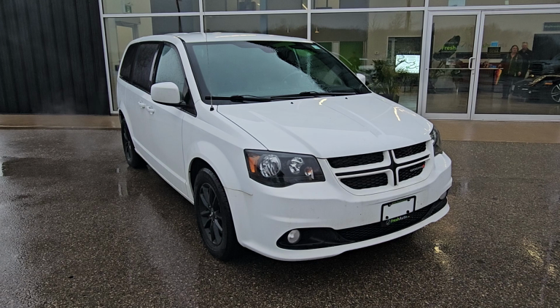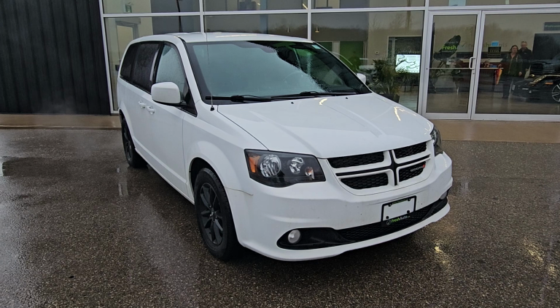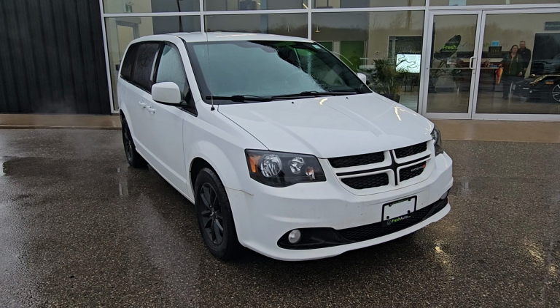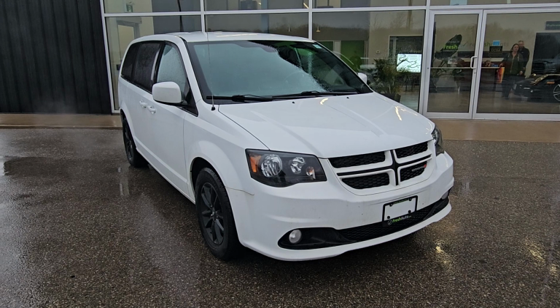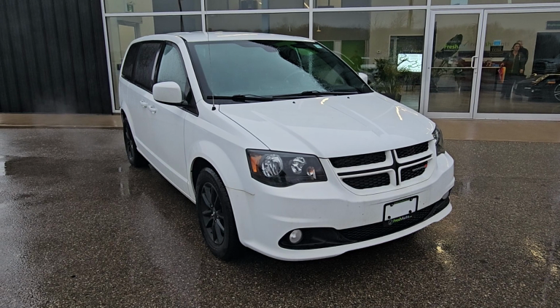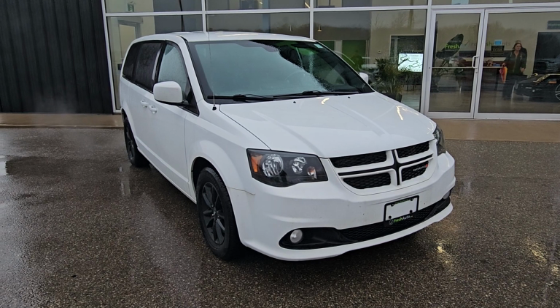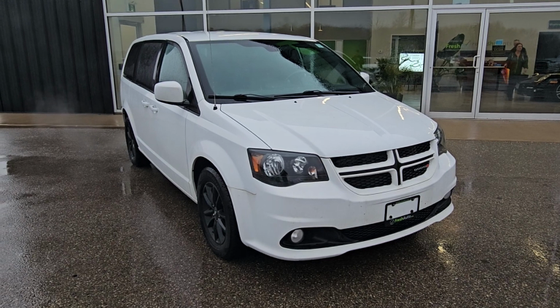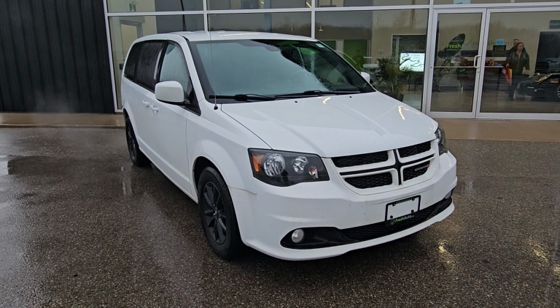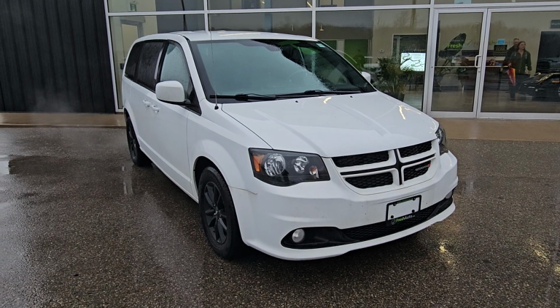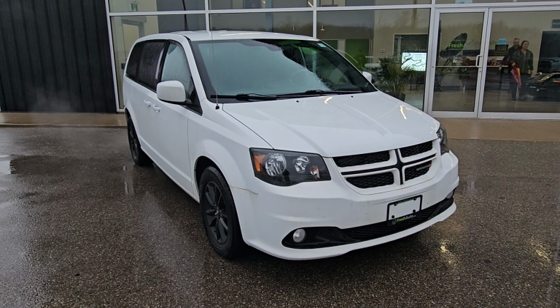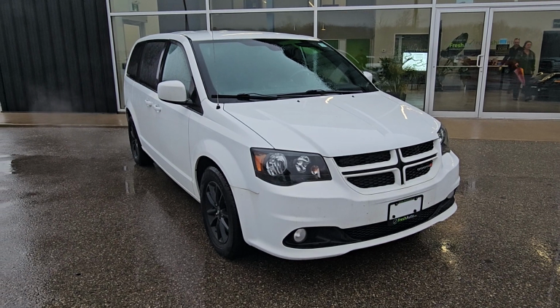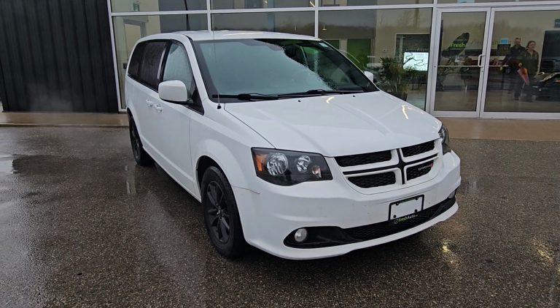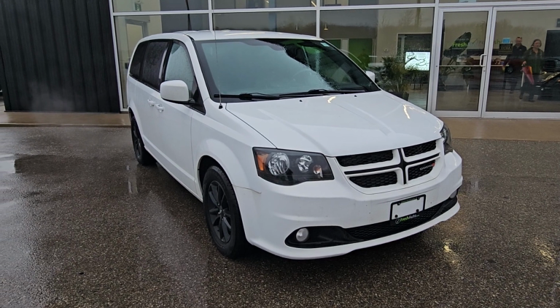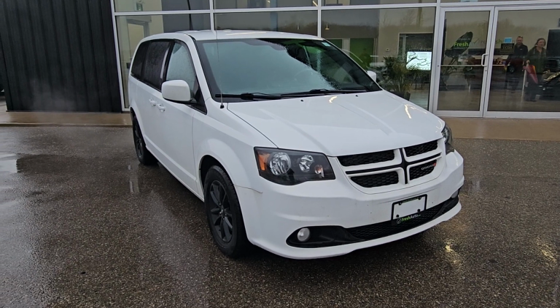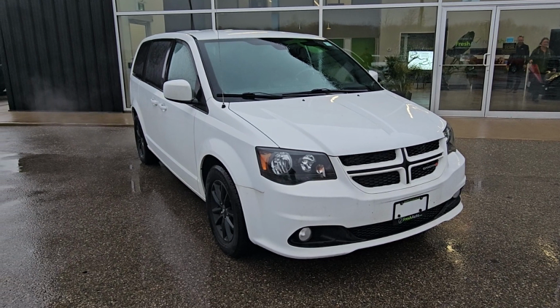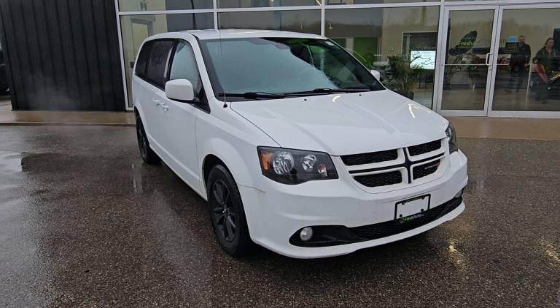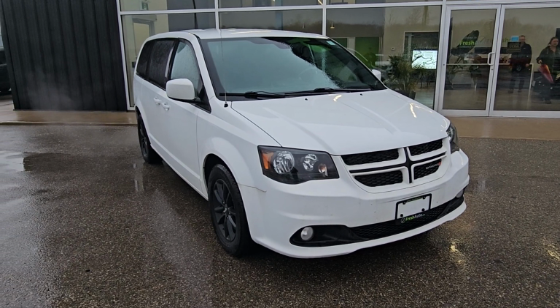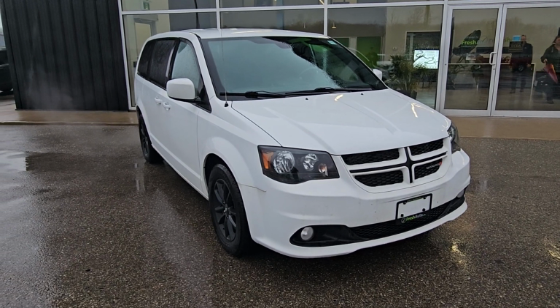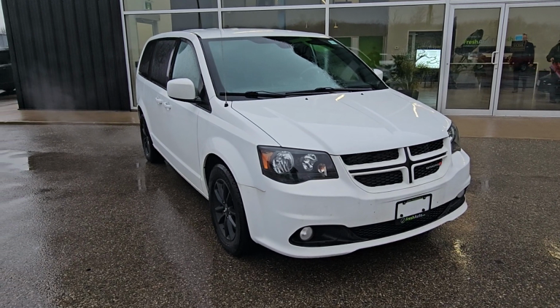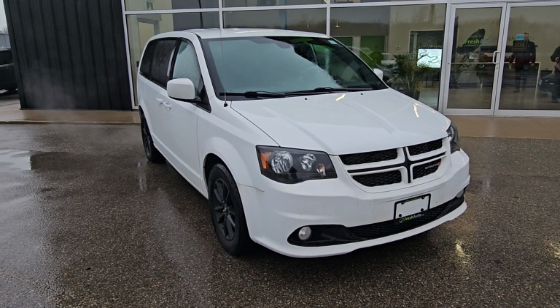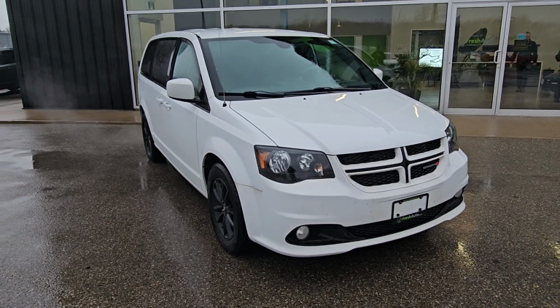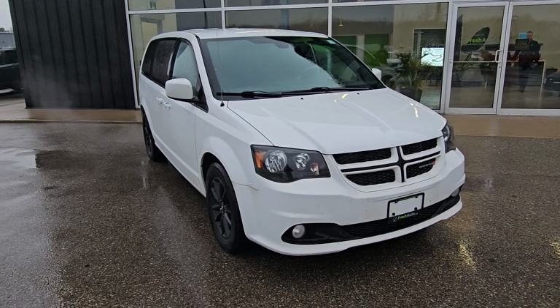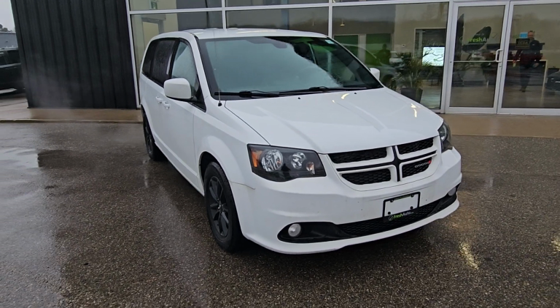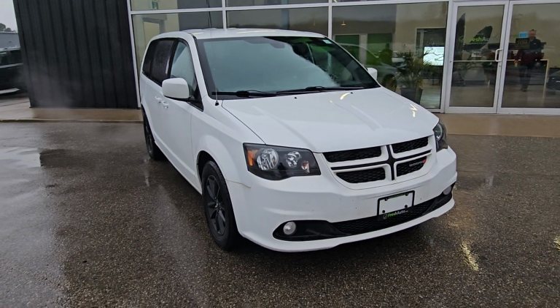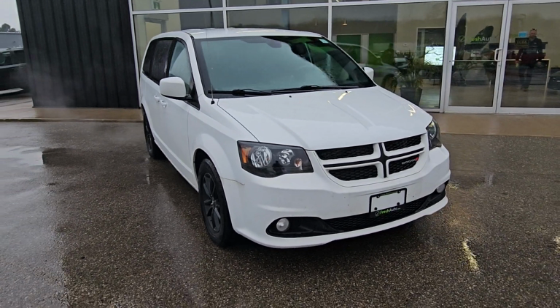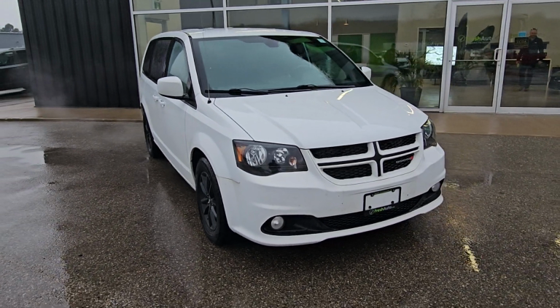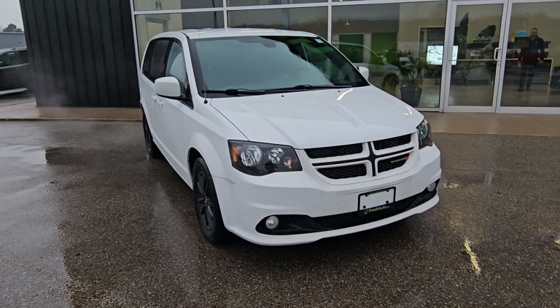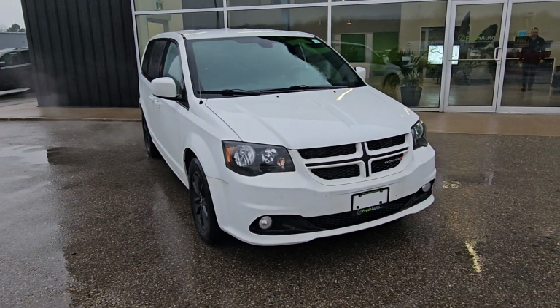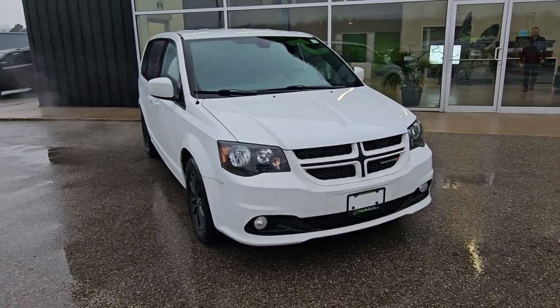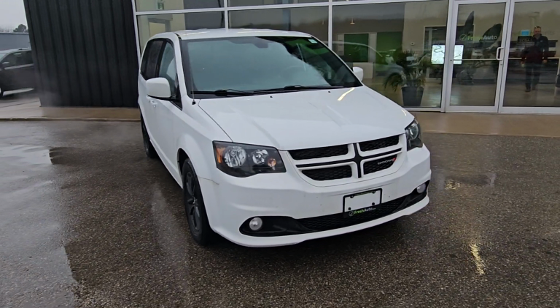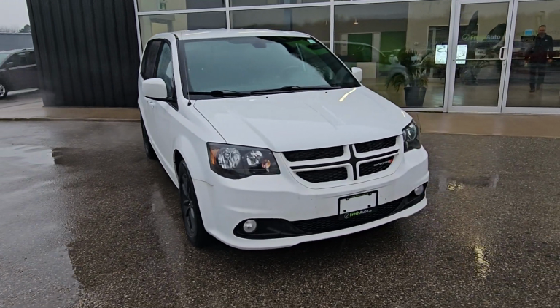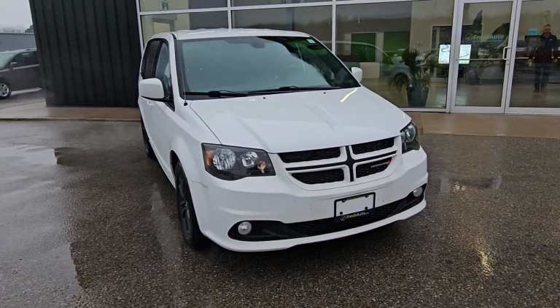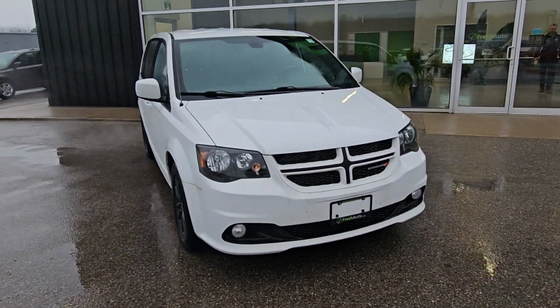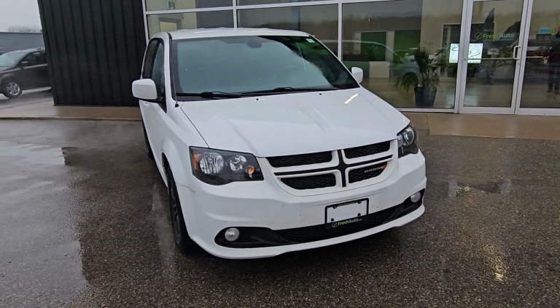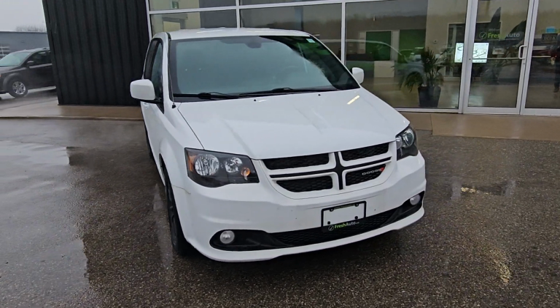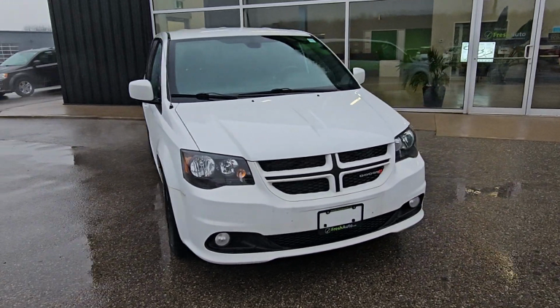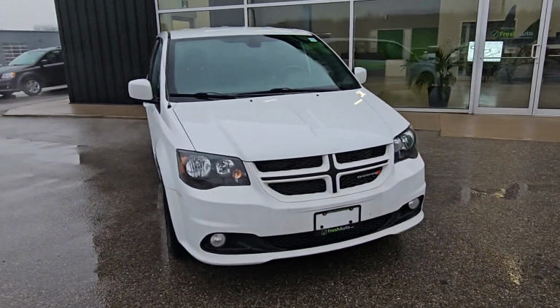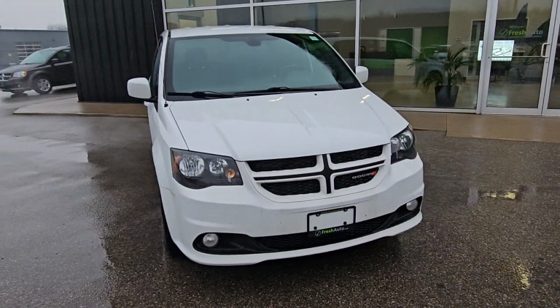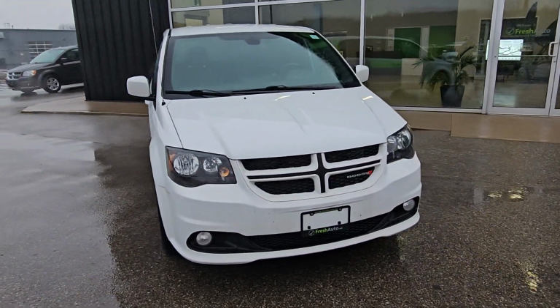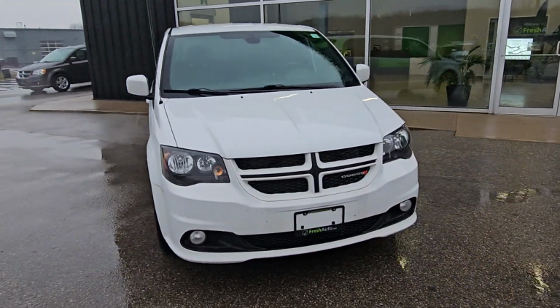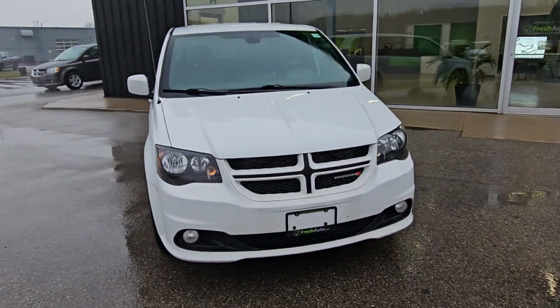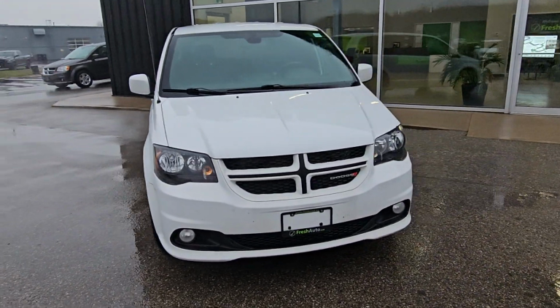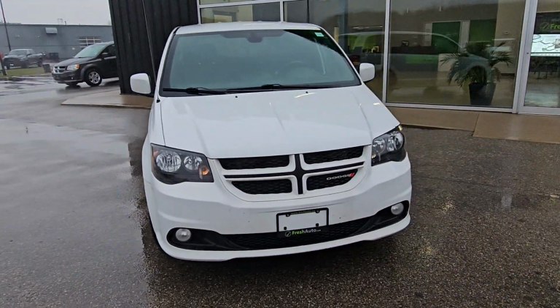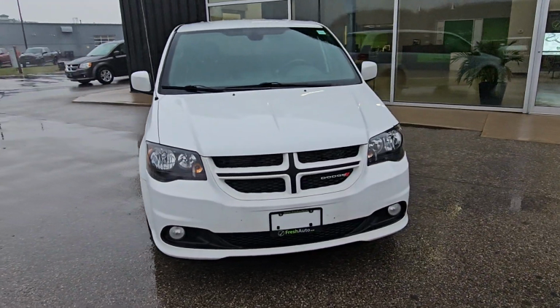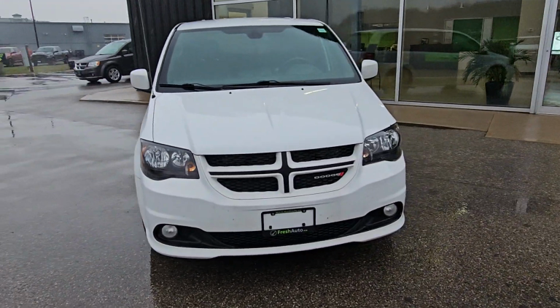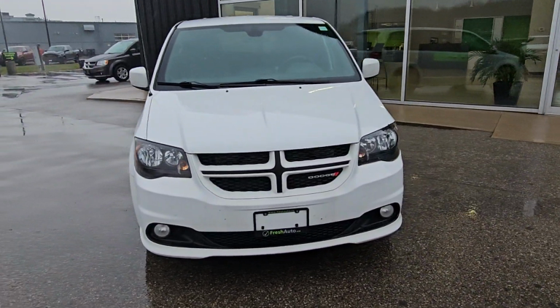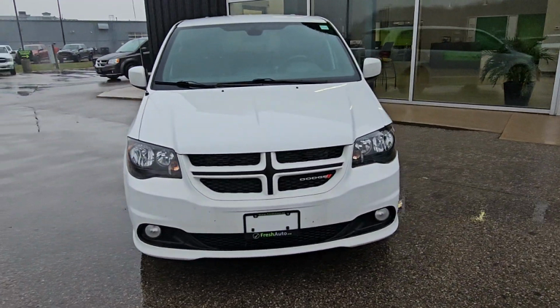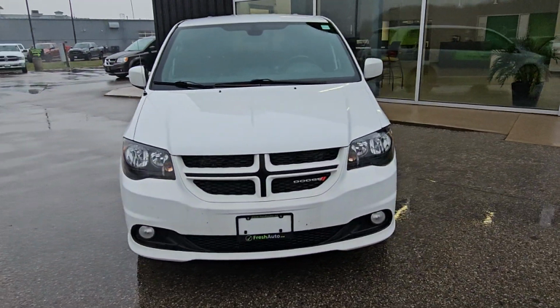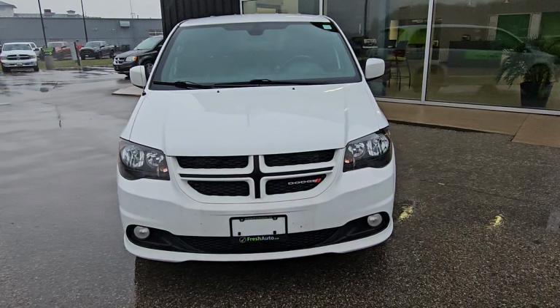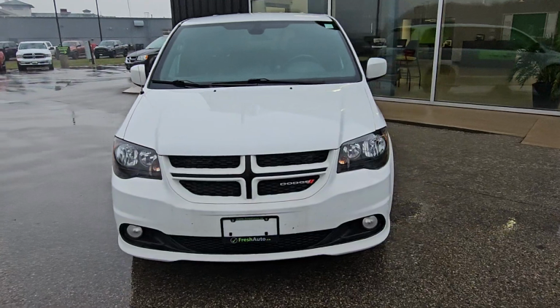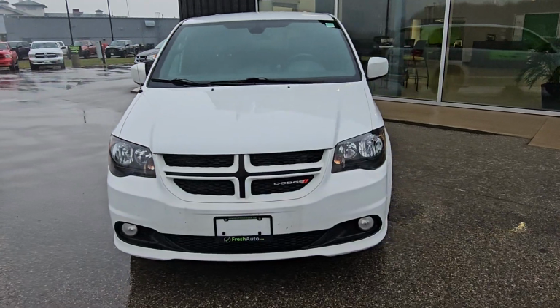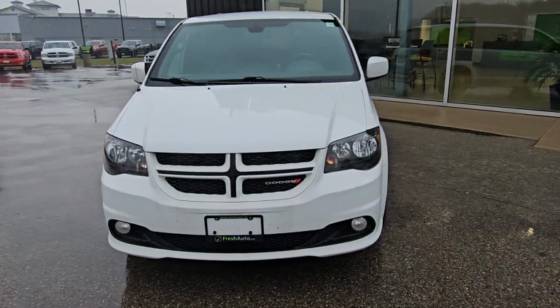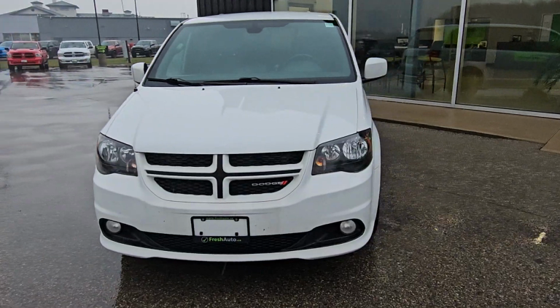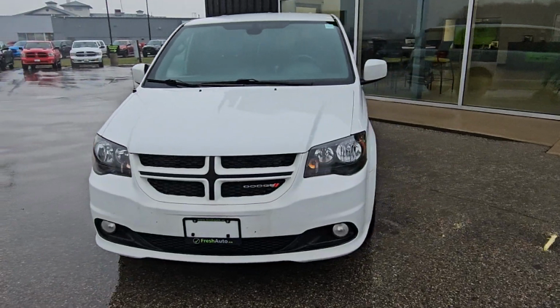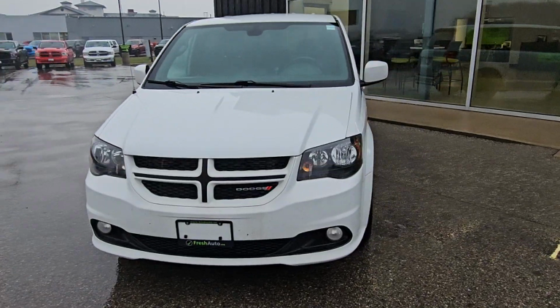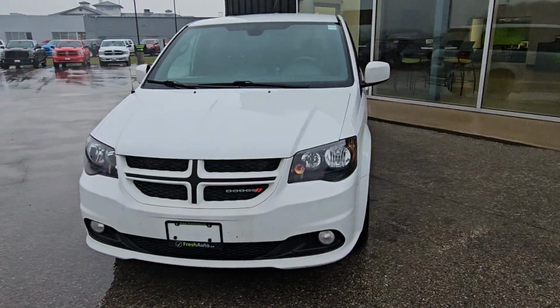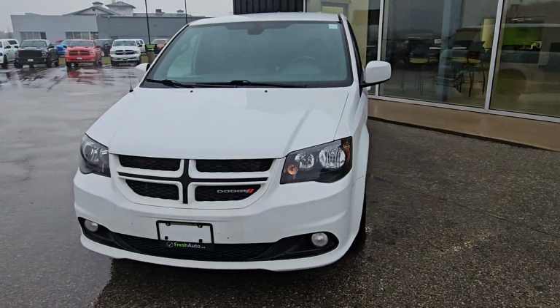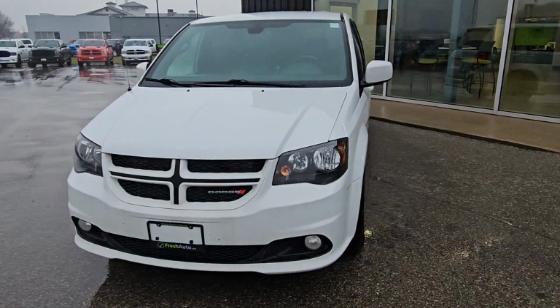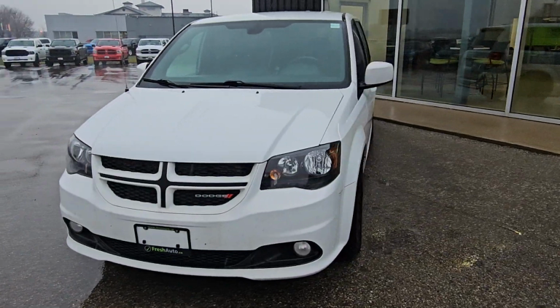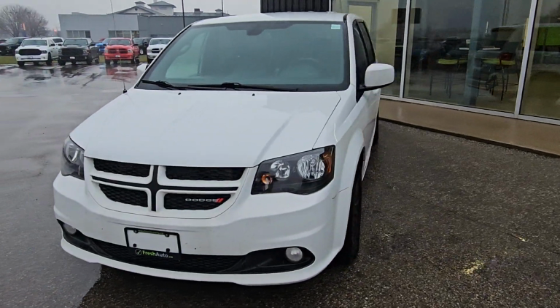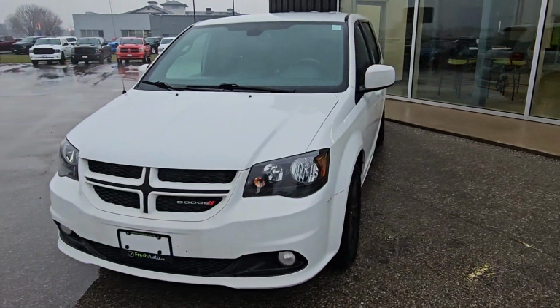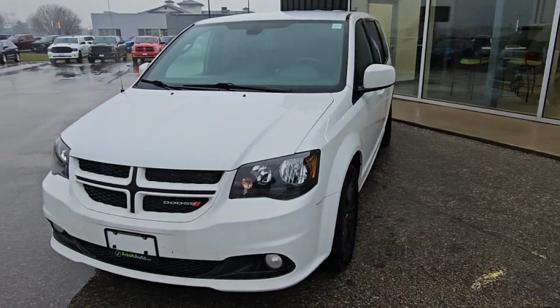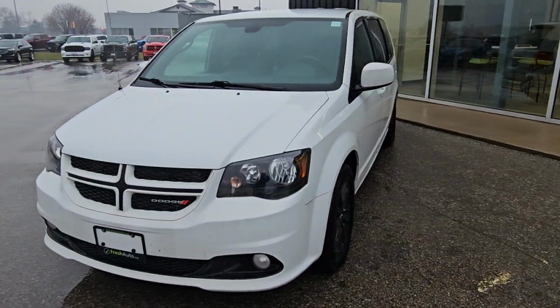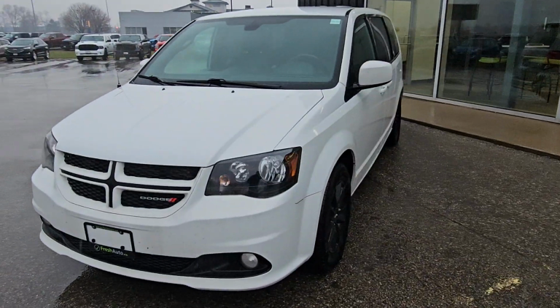Hi, this is Eric from Fresh Auto. We have a 2020 Dodge Caravan. It has a 3.6-liter V6,